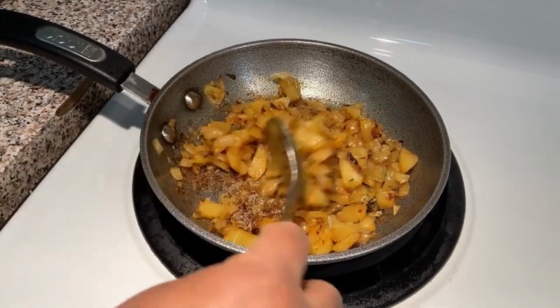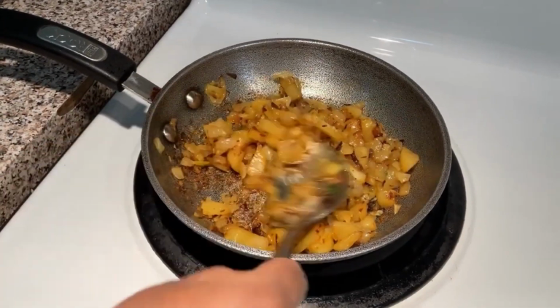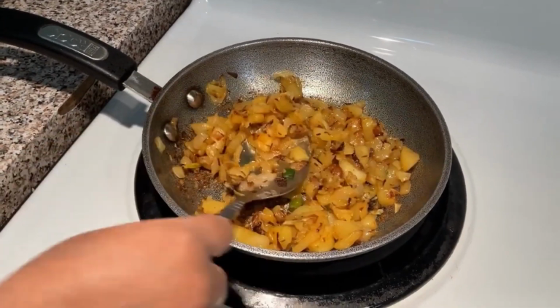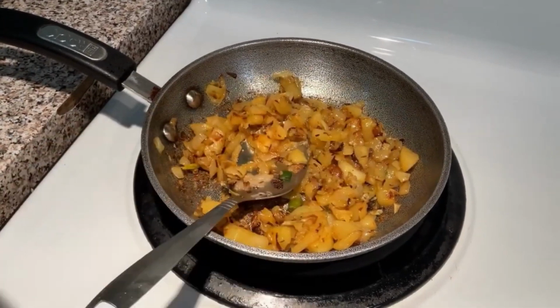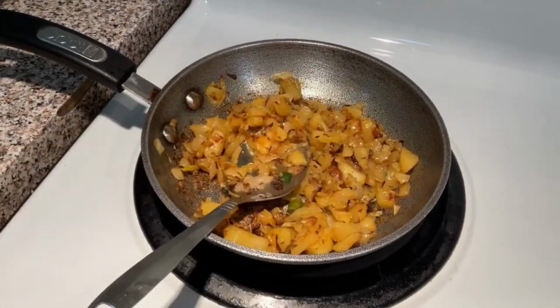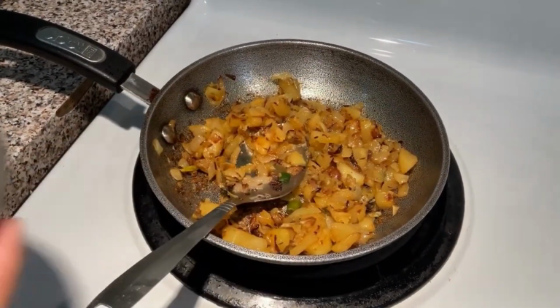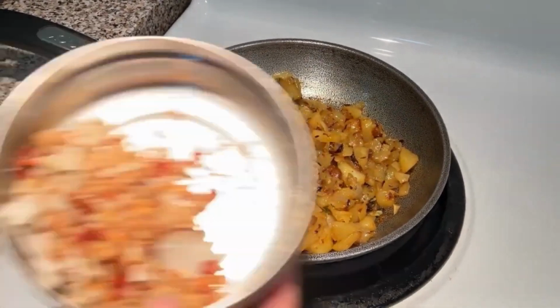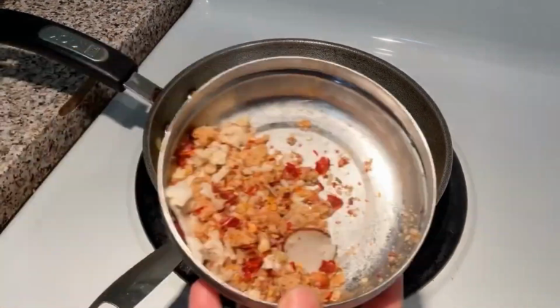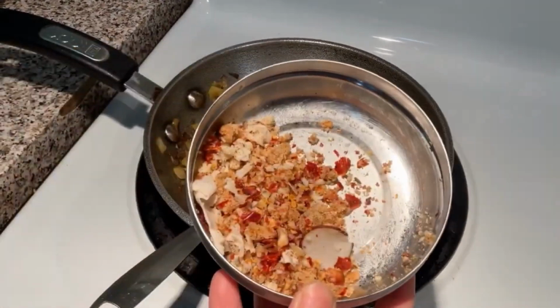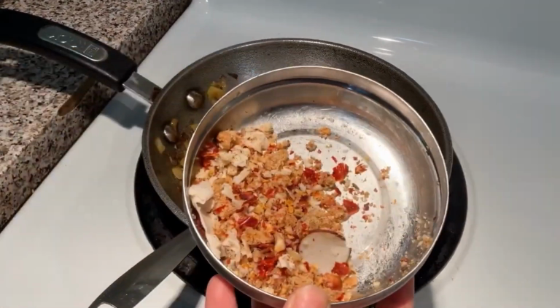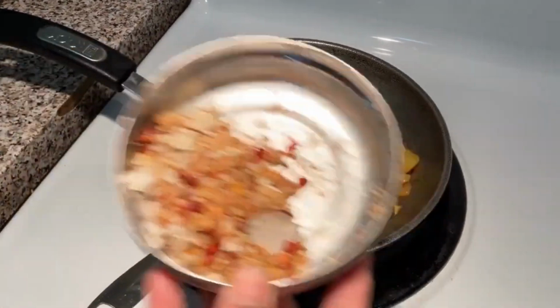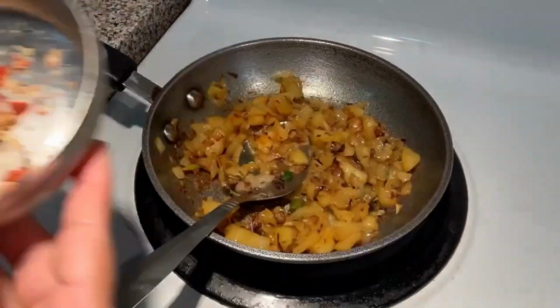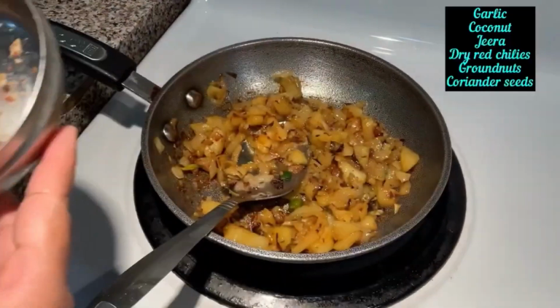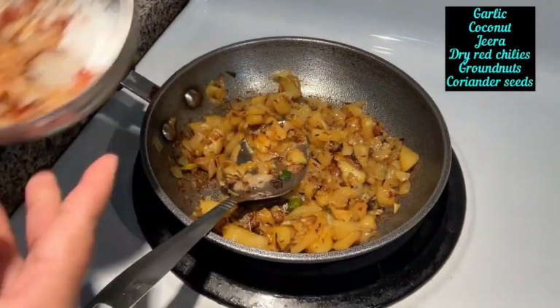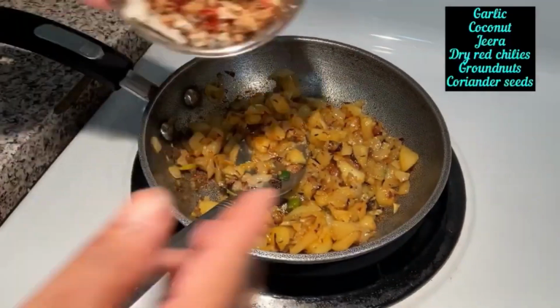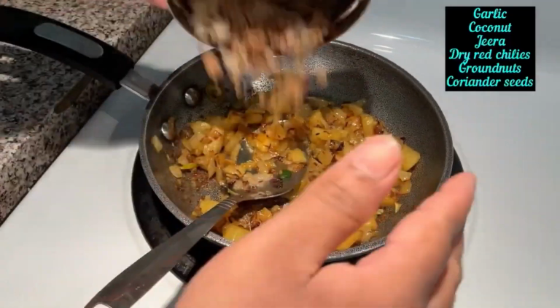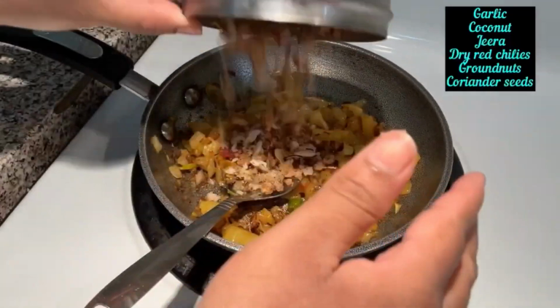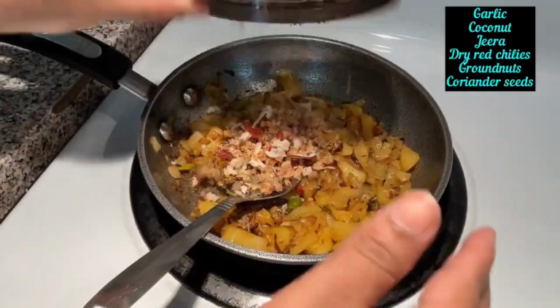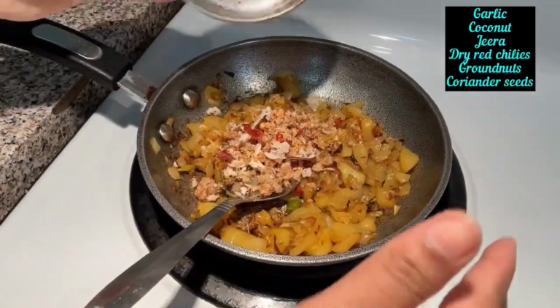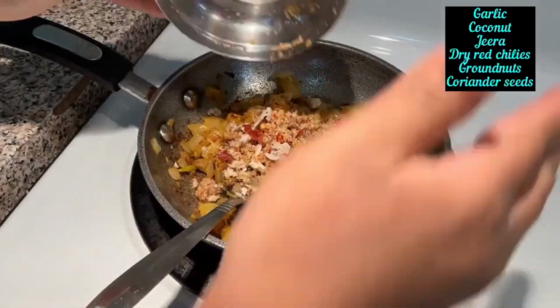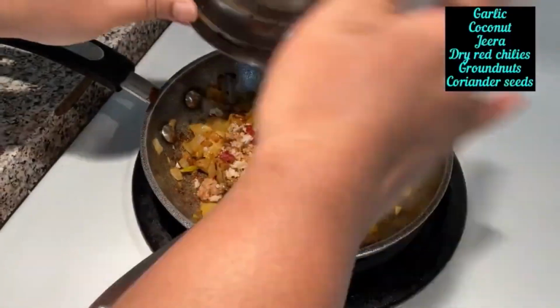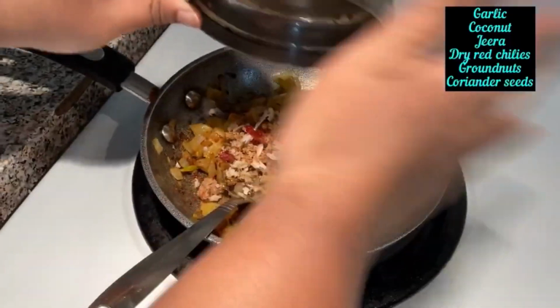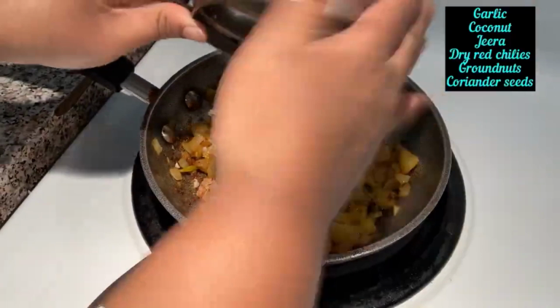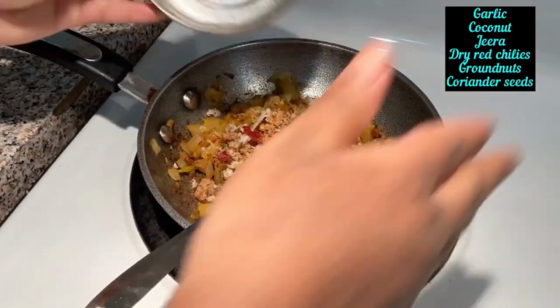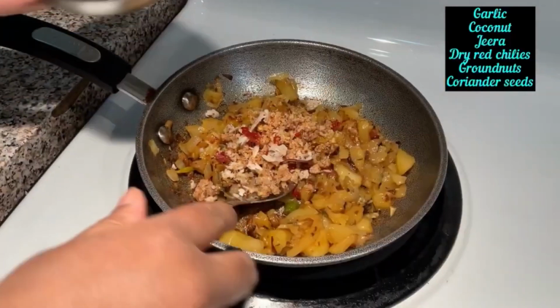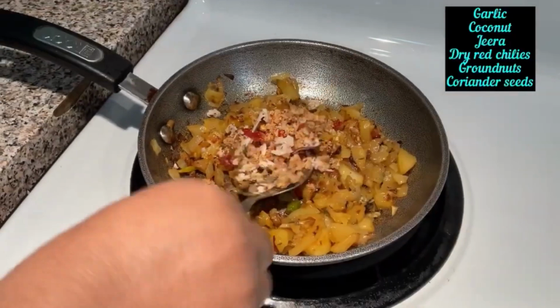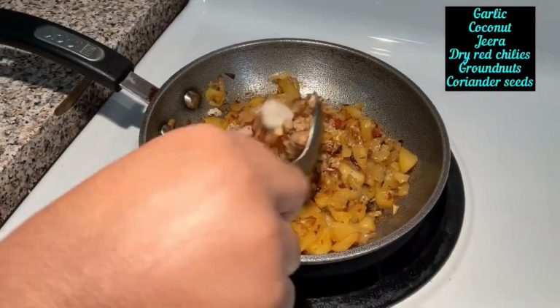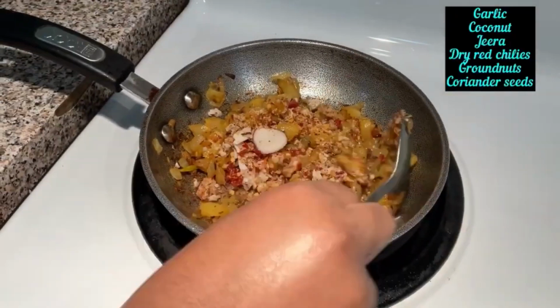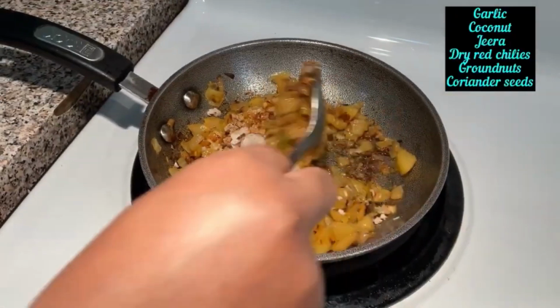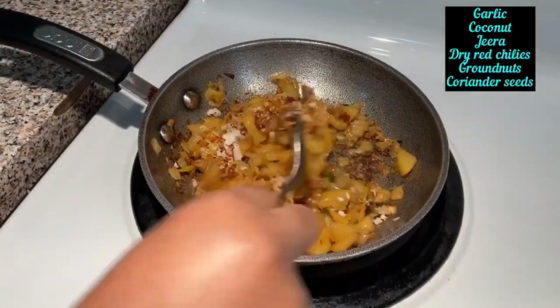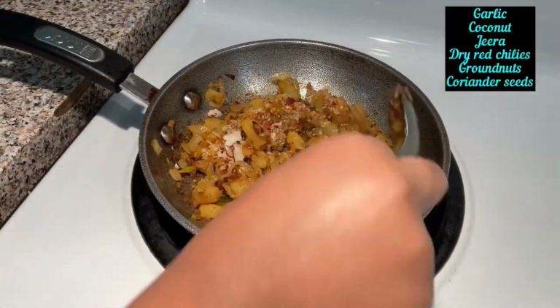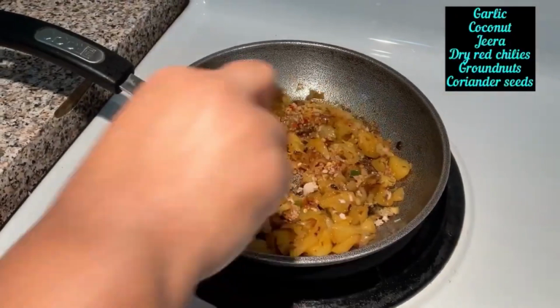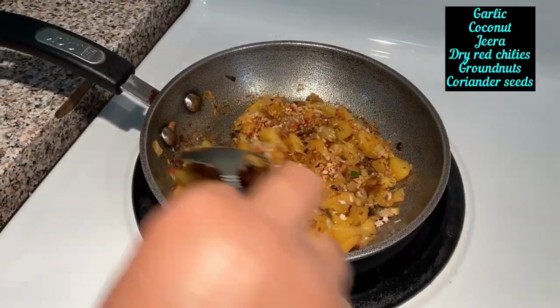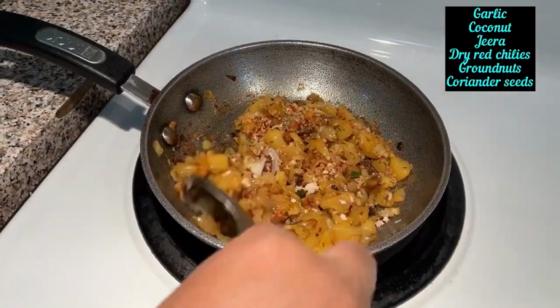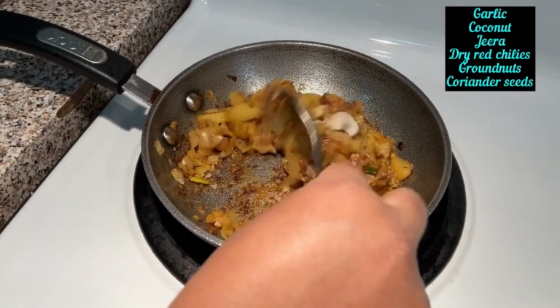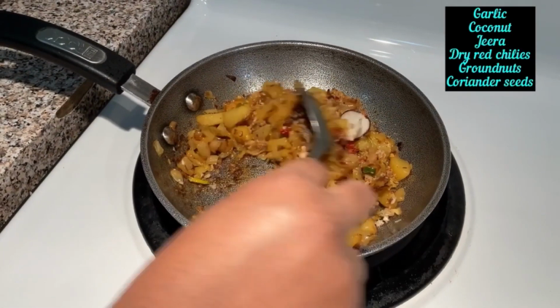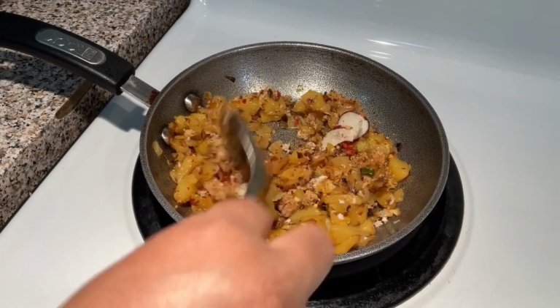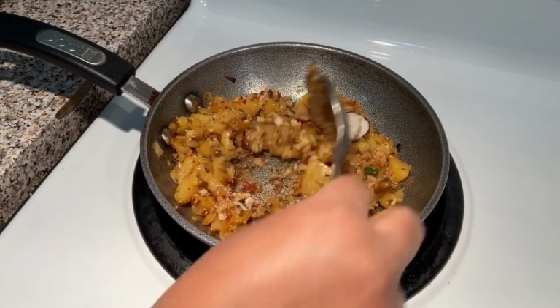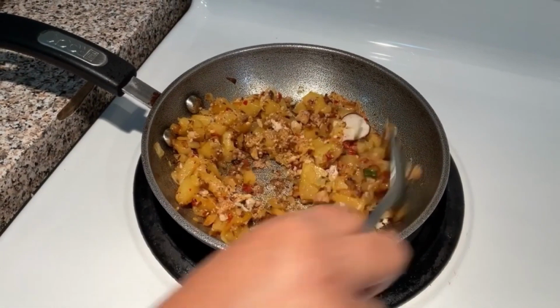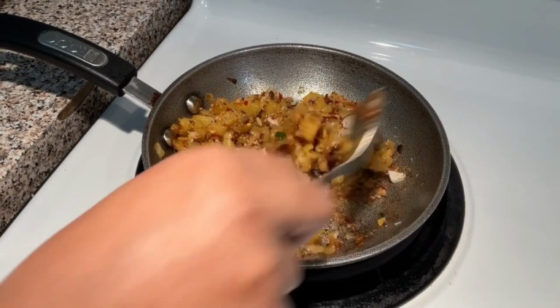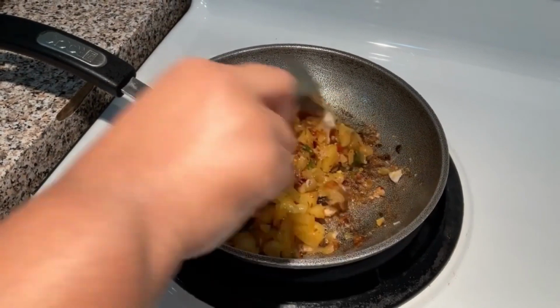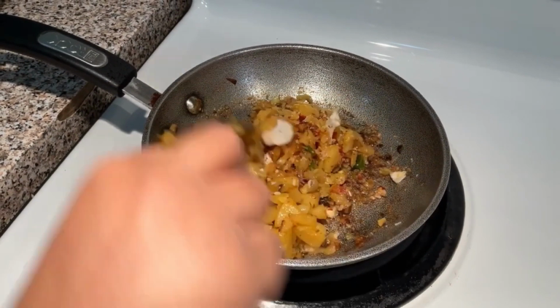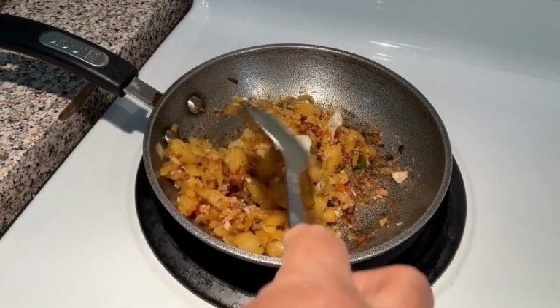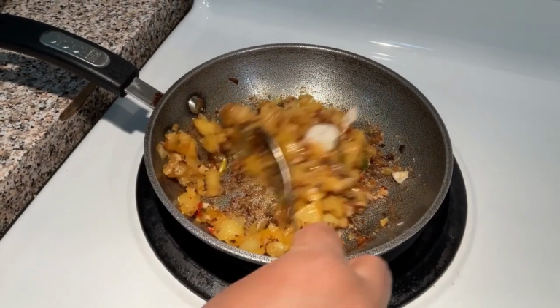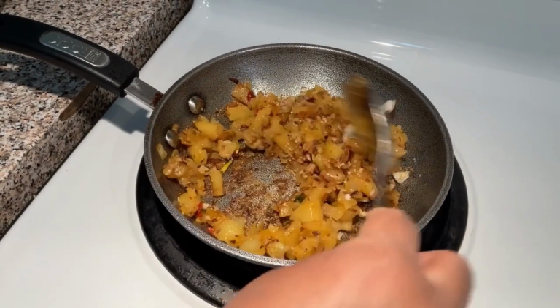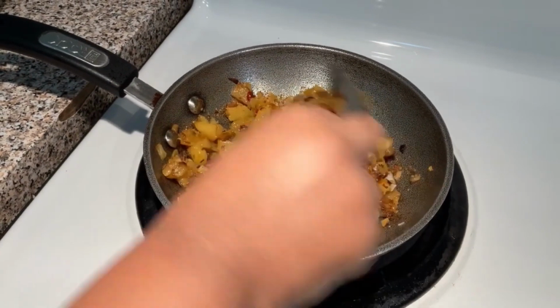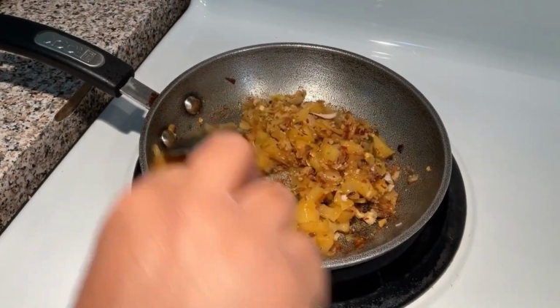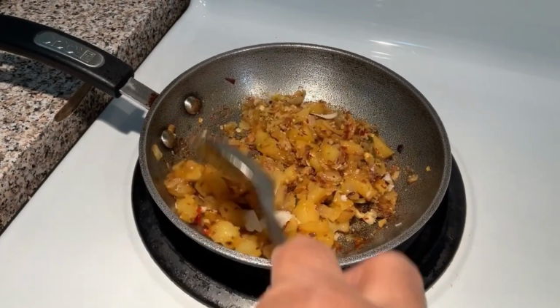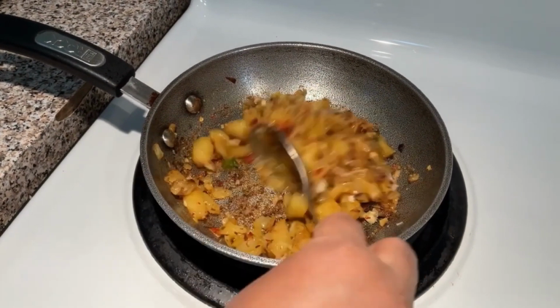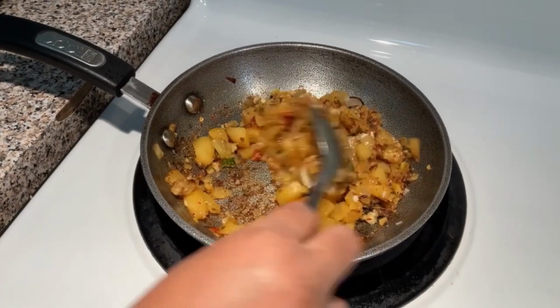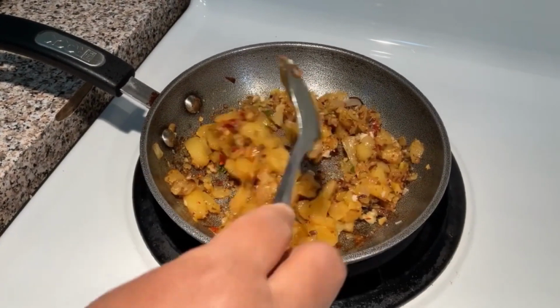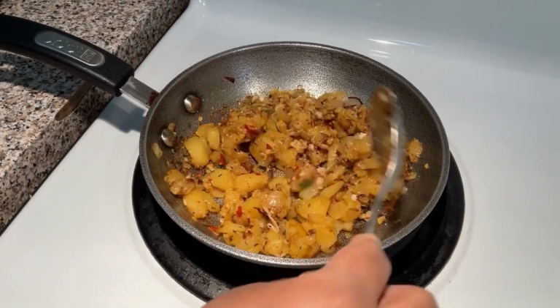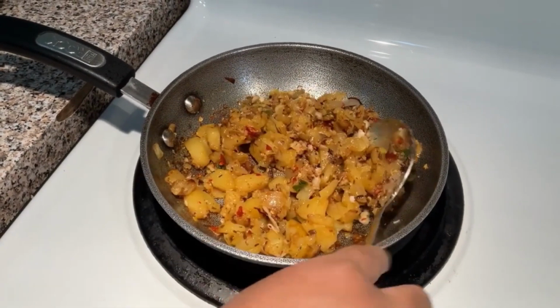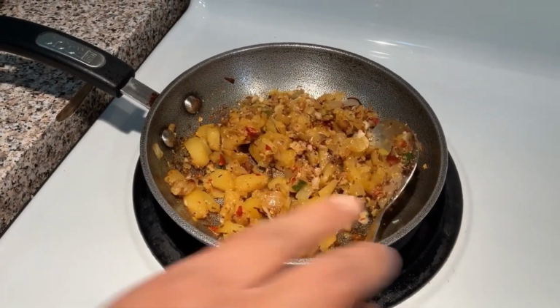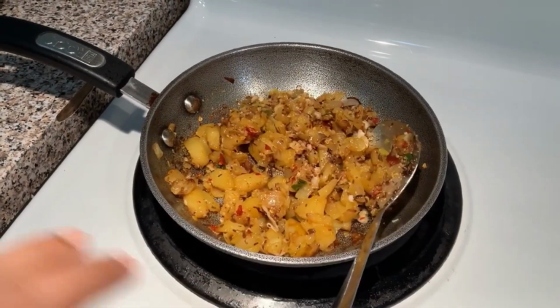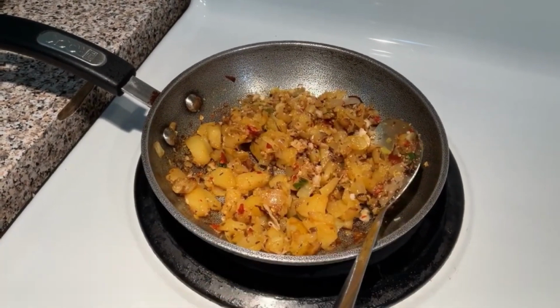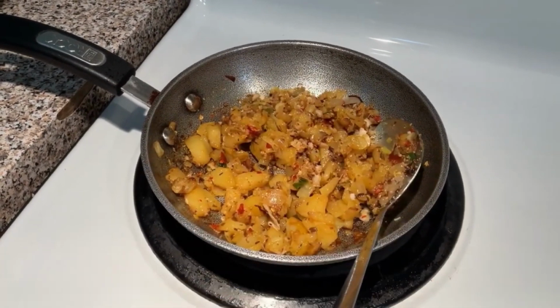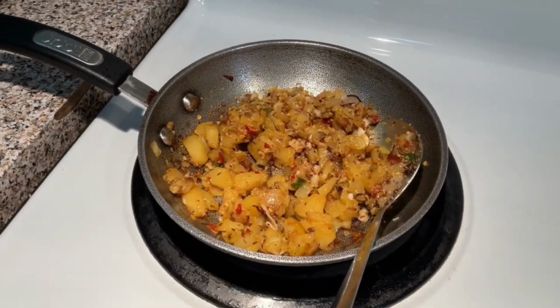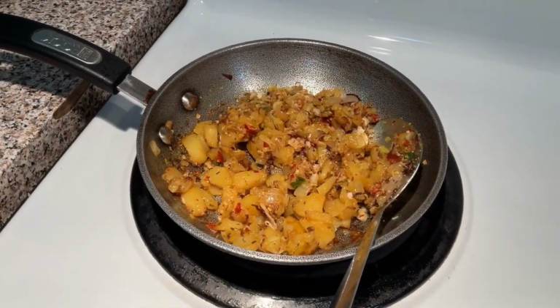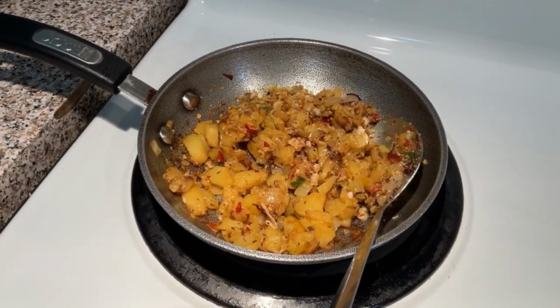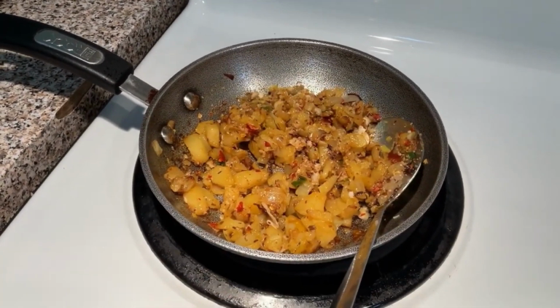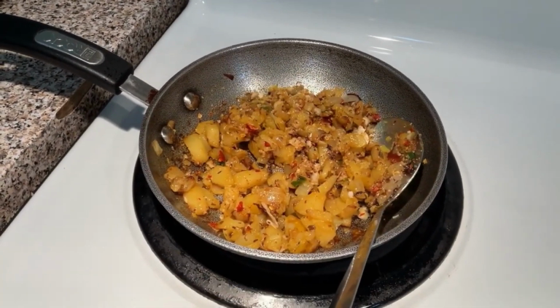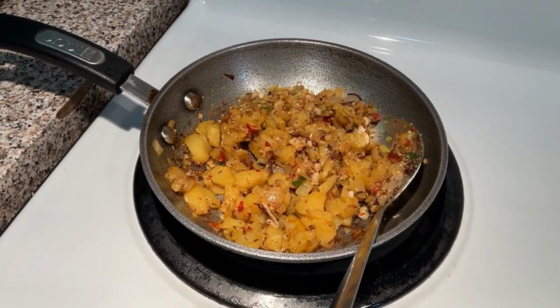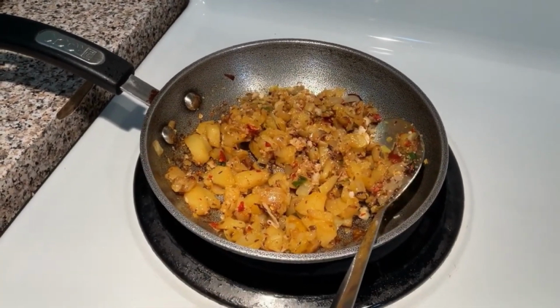I will make it on the top. I will eat it on the top. I will mash it on the top. I put a masala in a little bit.